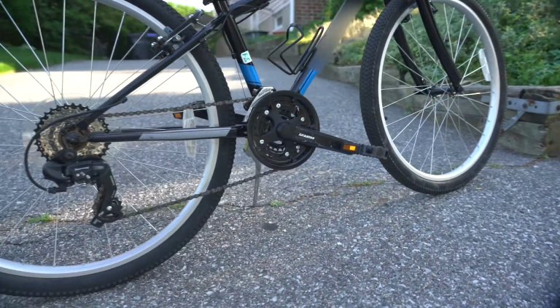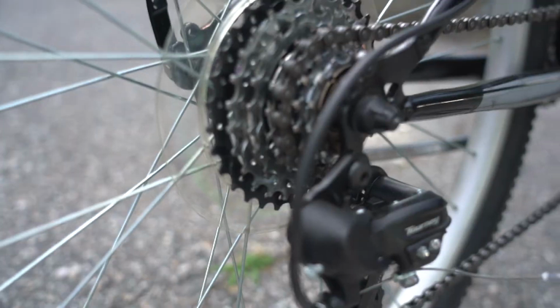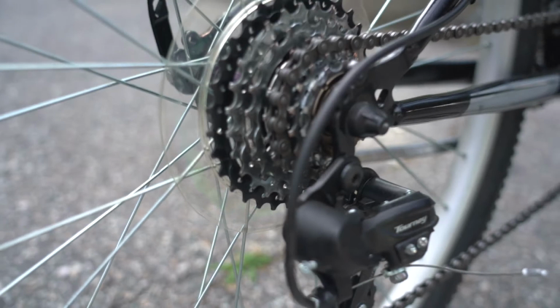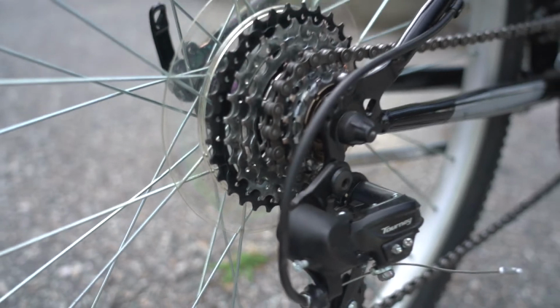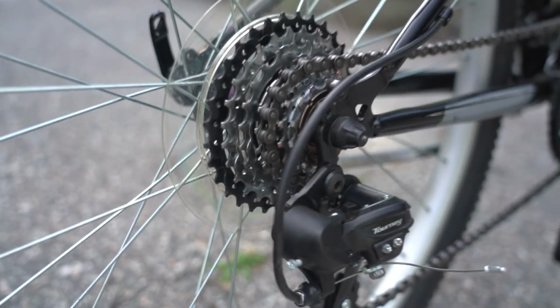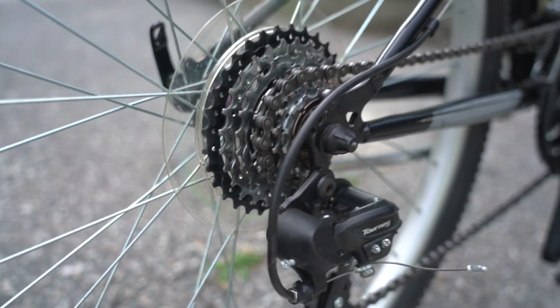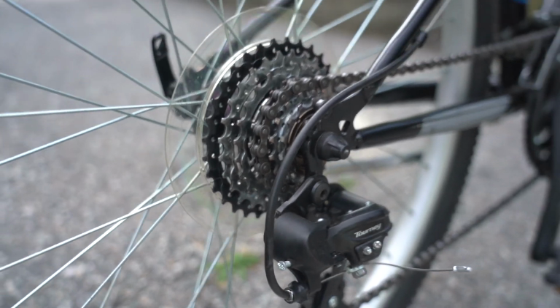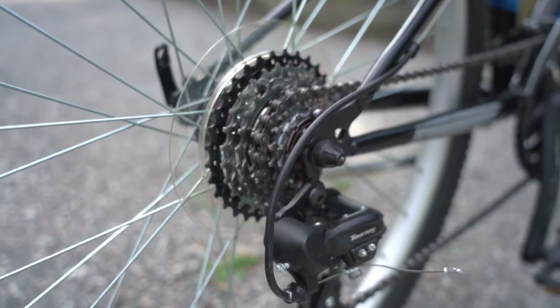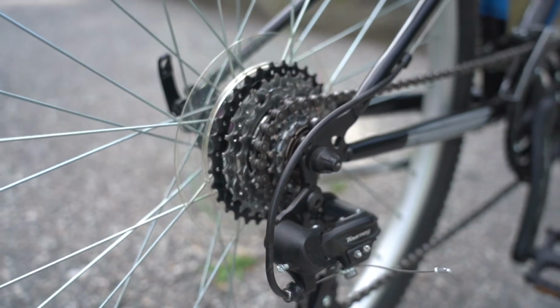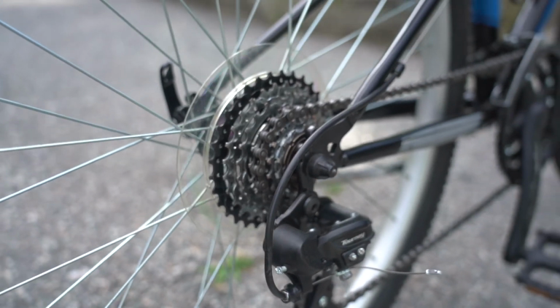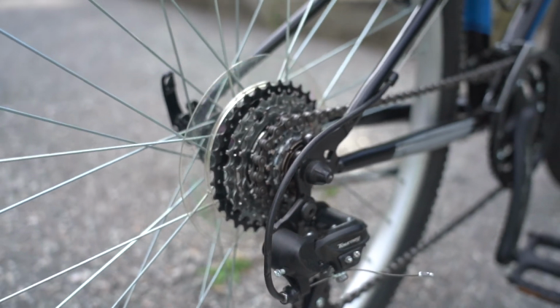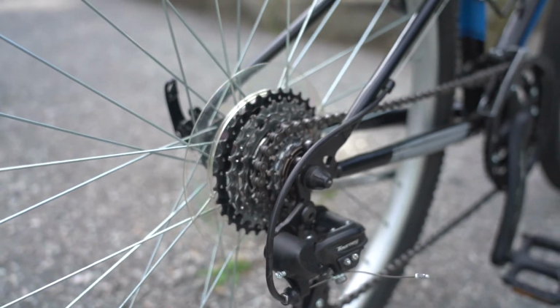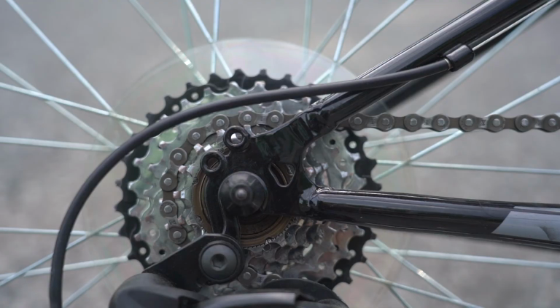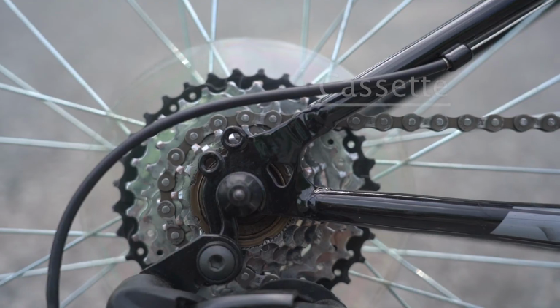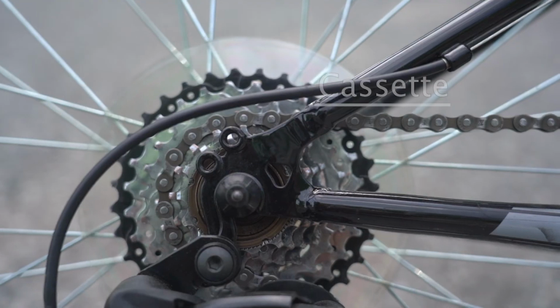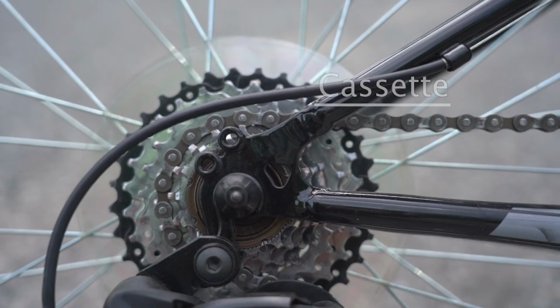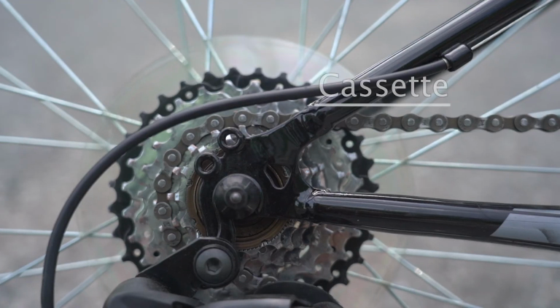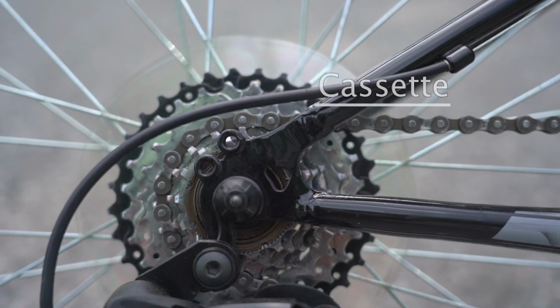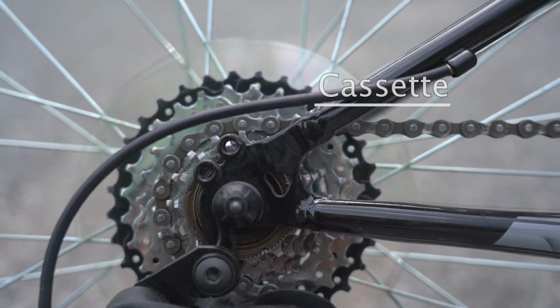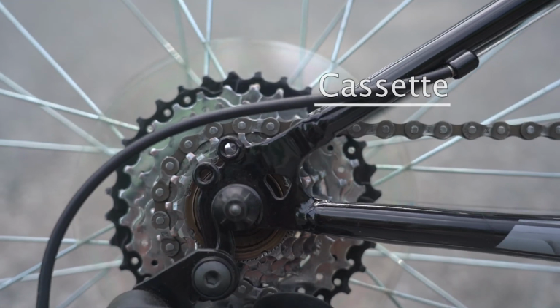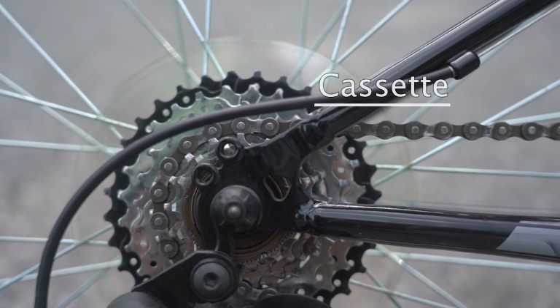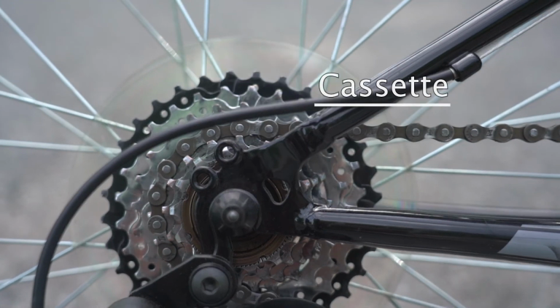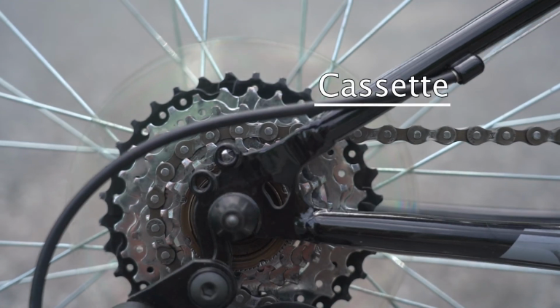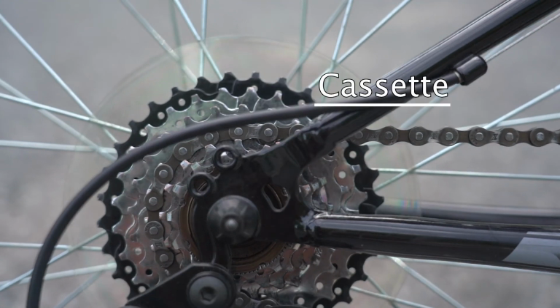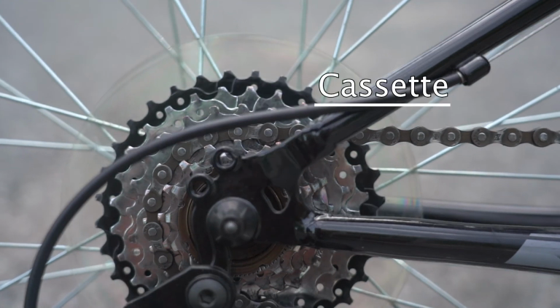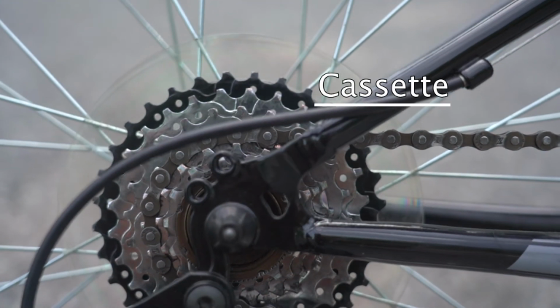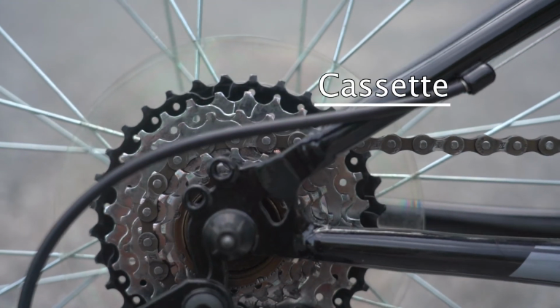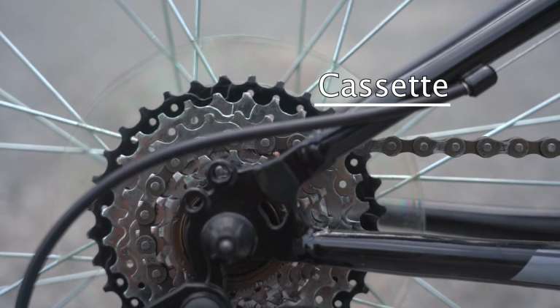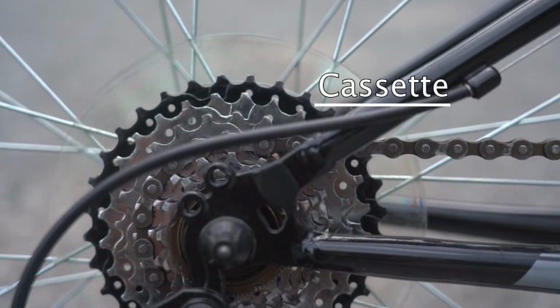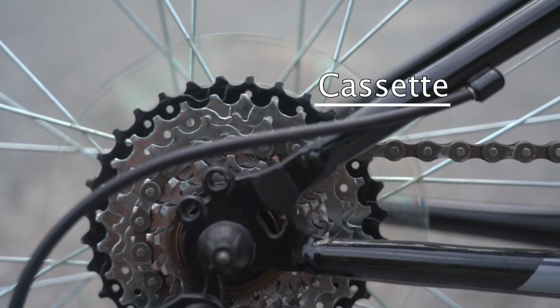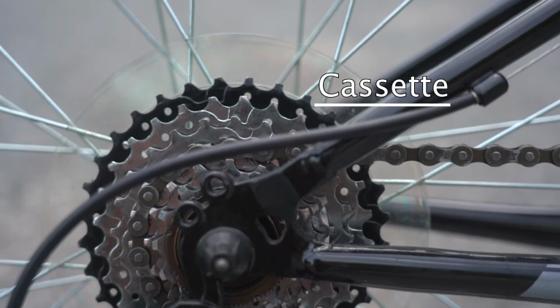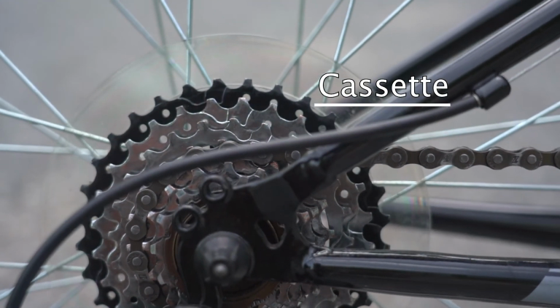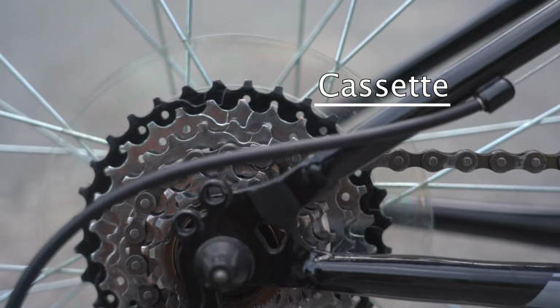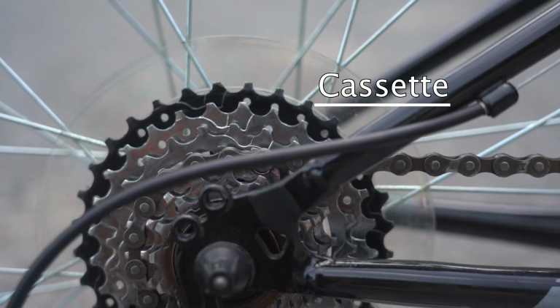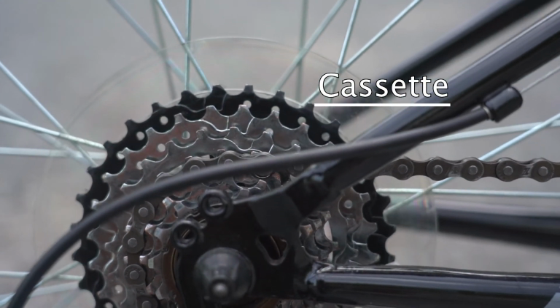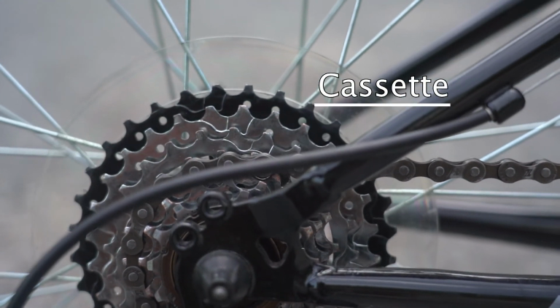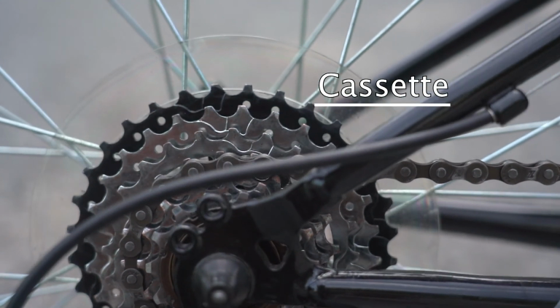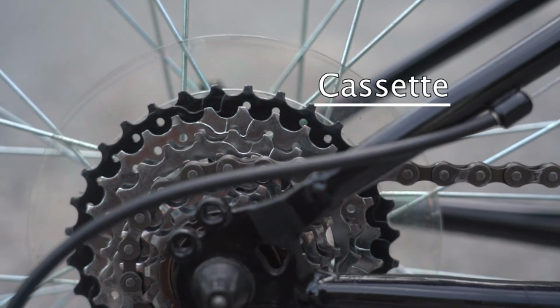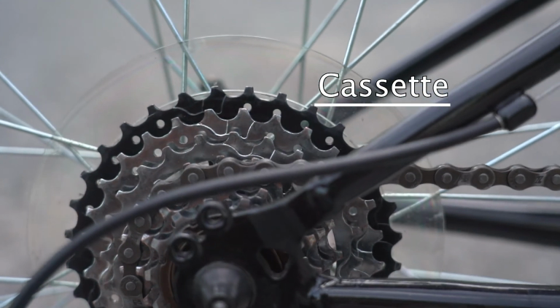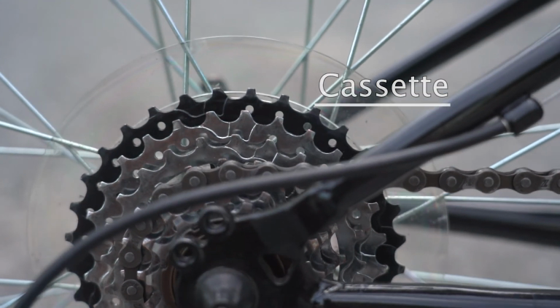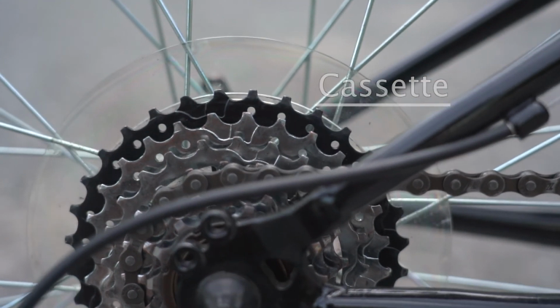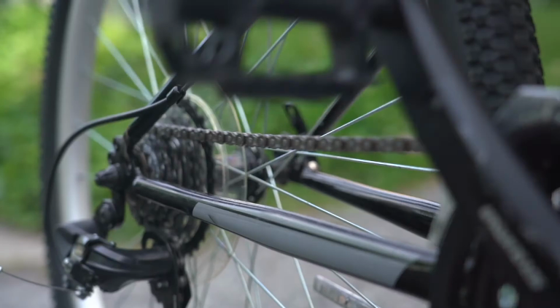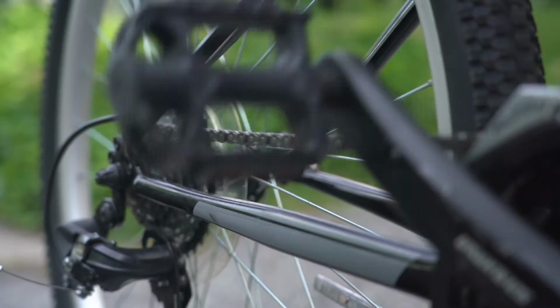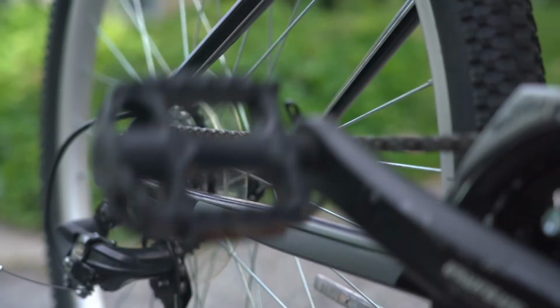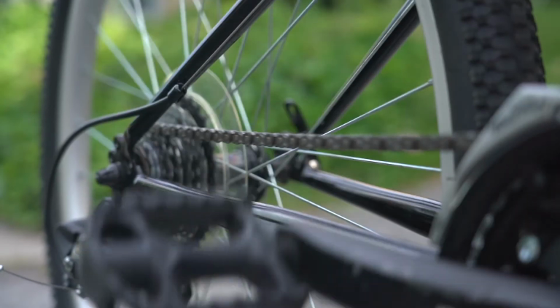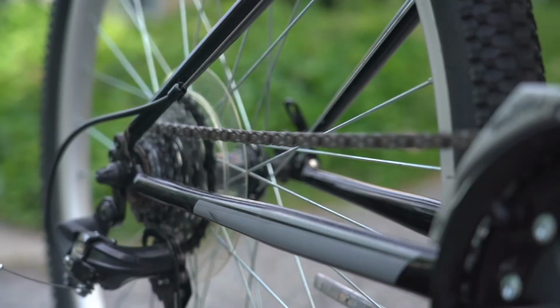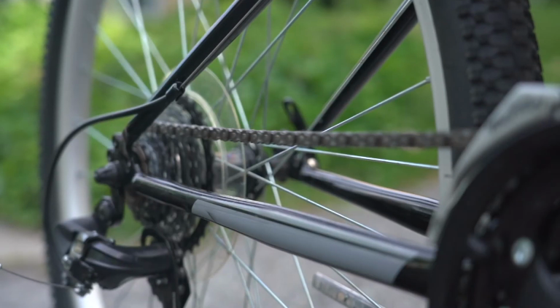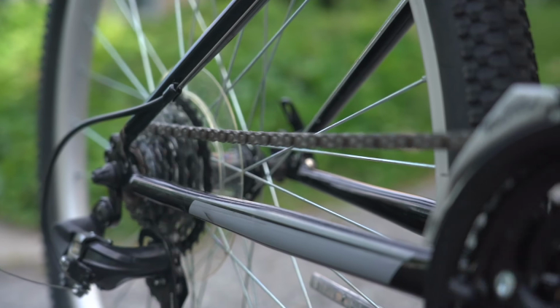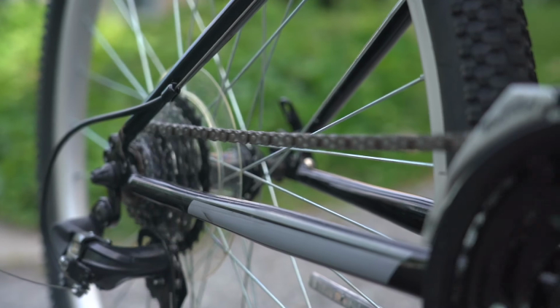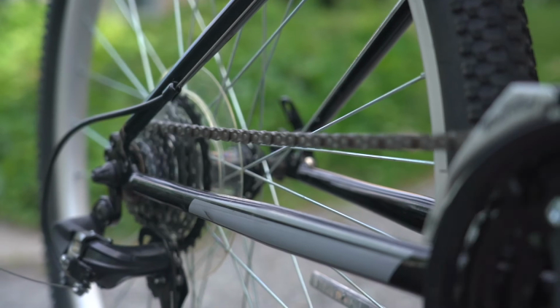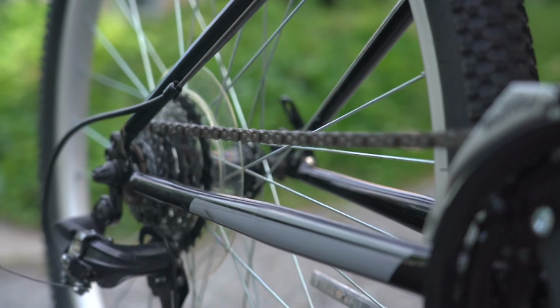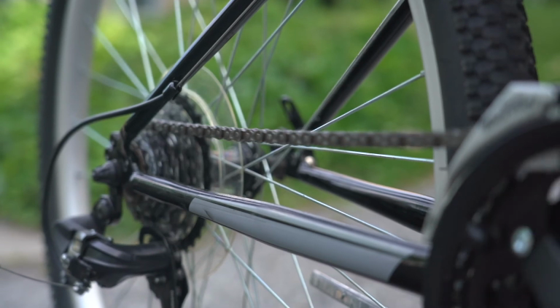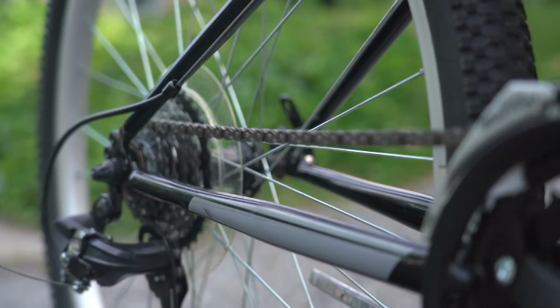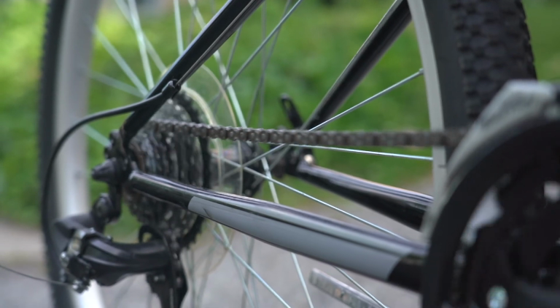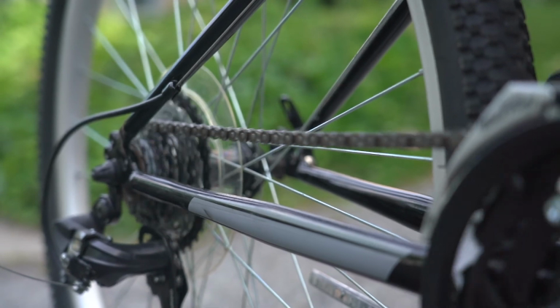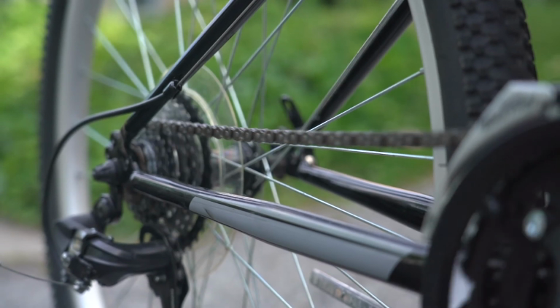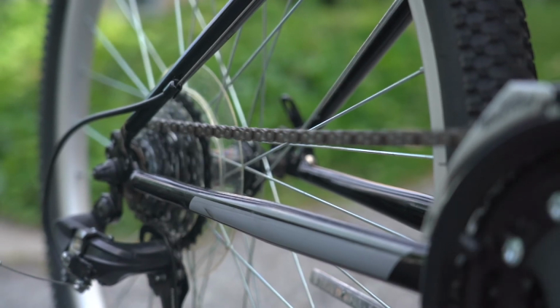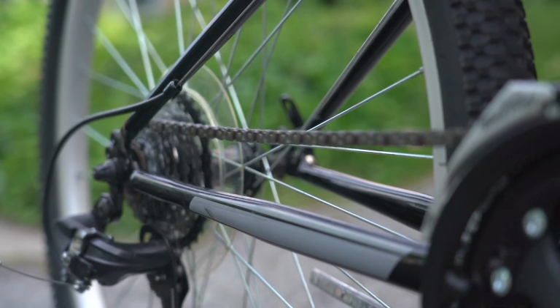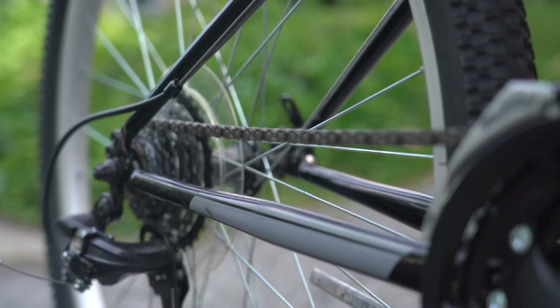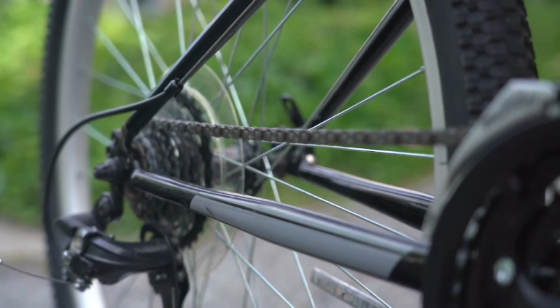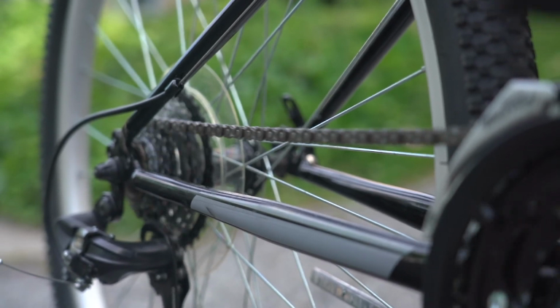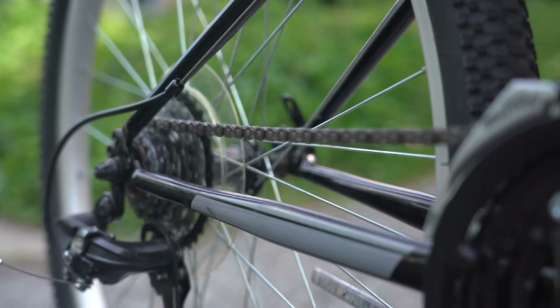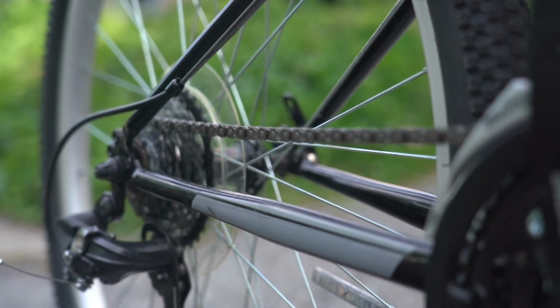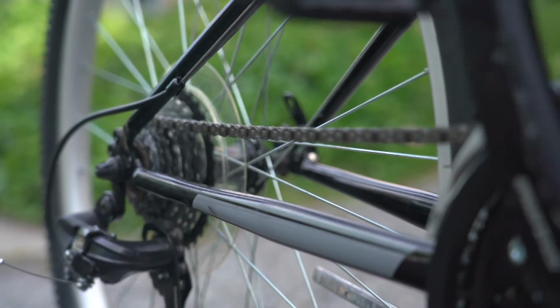Finally, check your cassette. A bike's cassette is the cluster of gears on your back wheel. Make sure that it is clean and the chain can move freely through the gears.